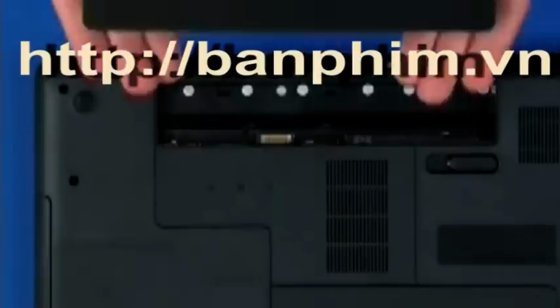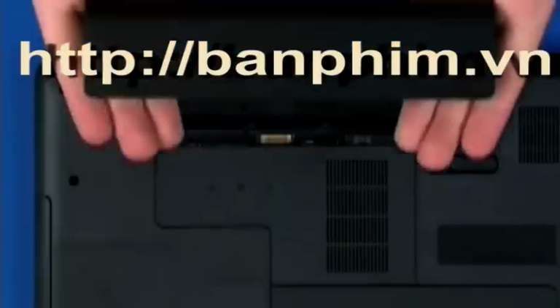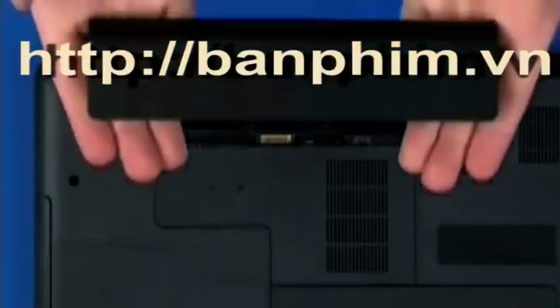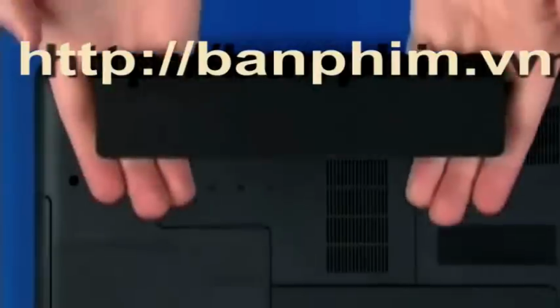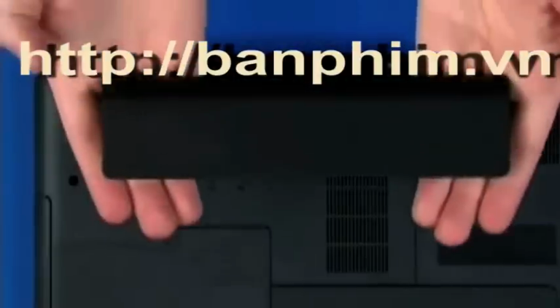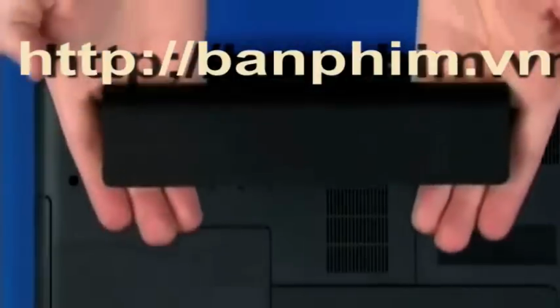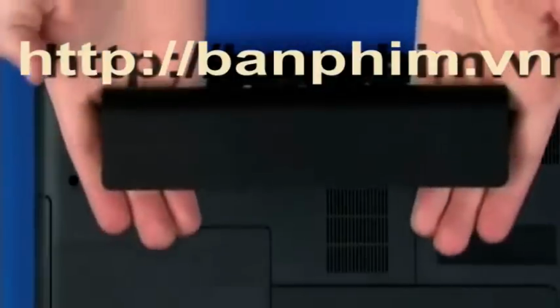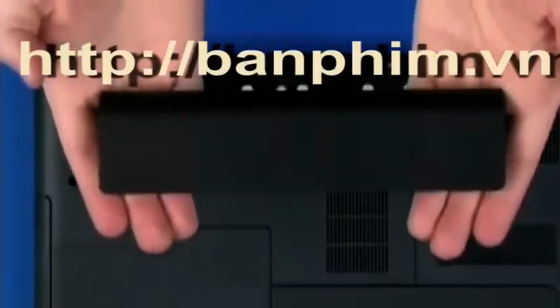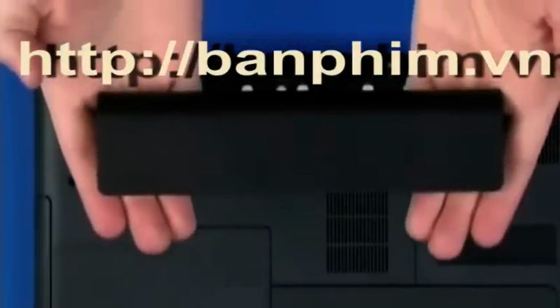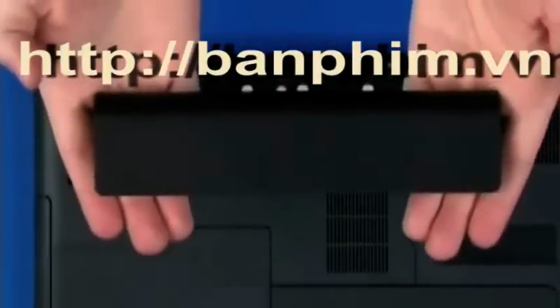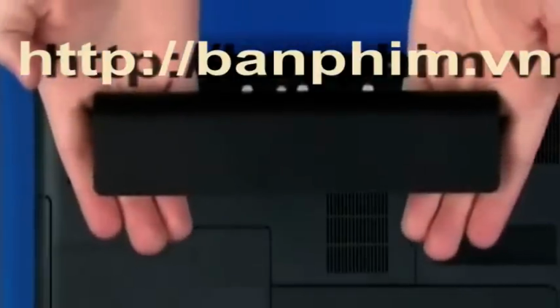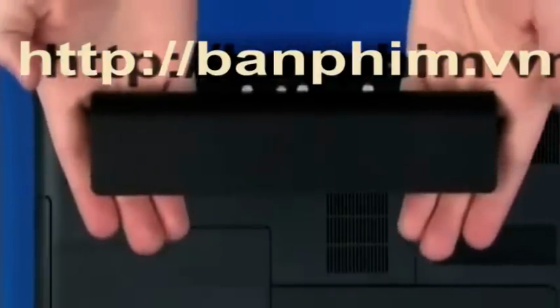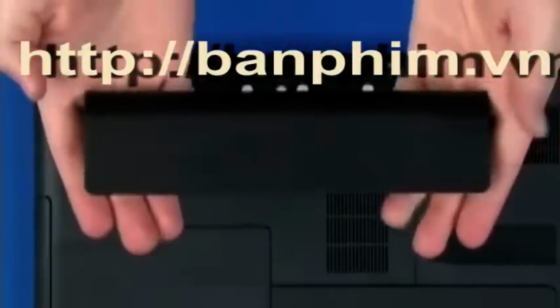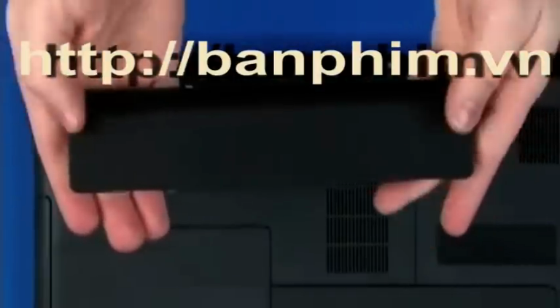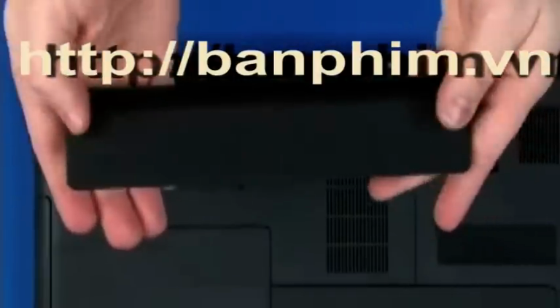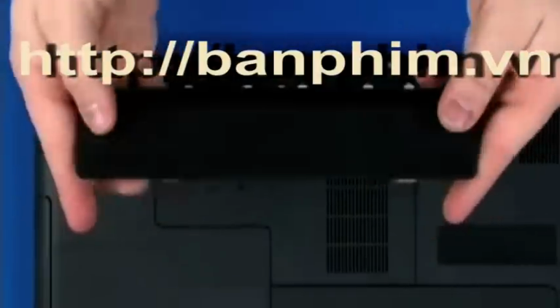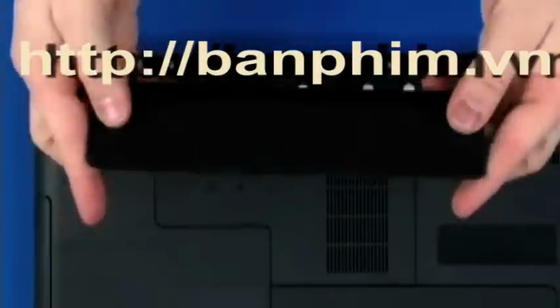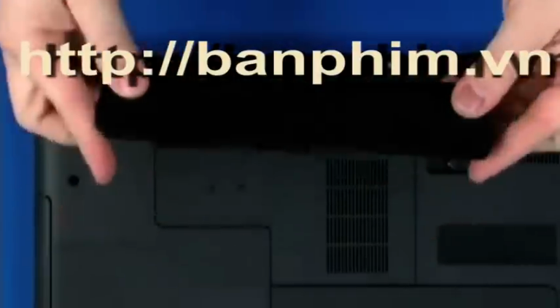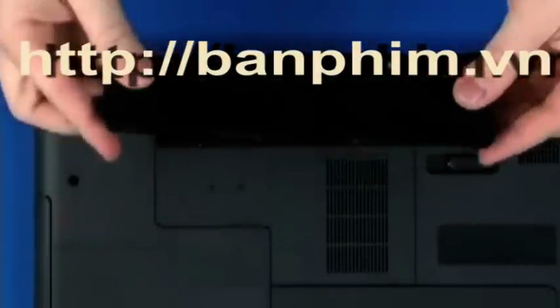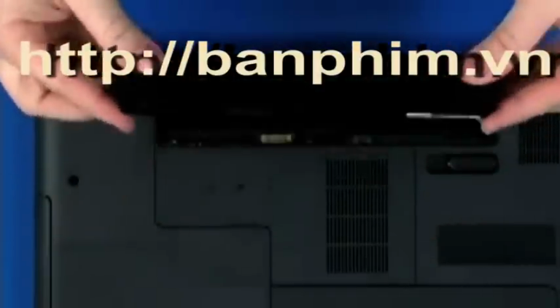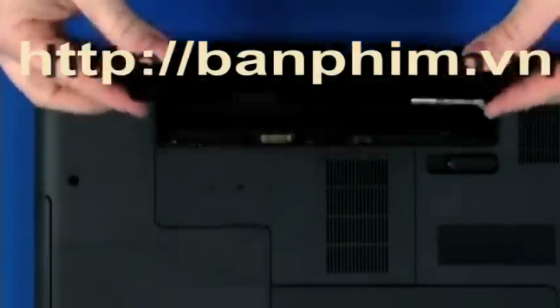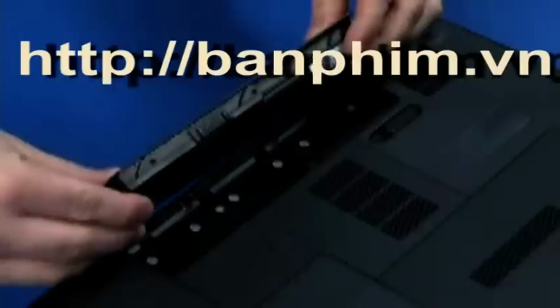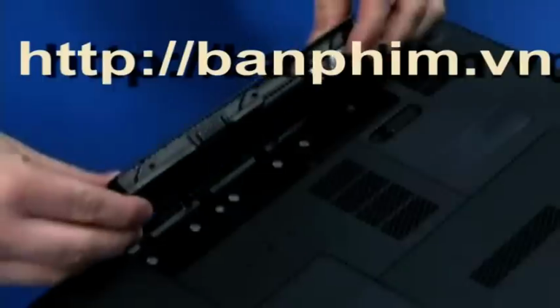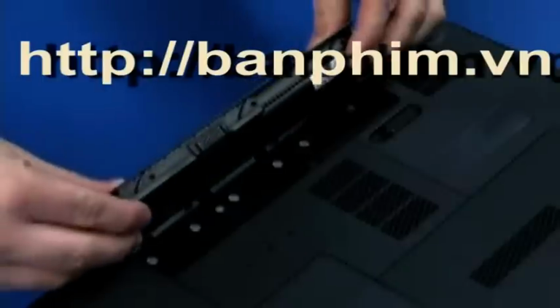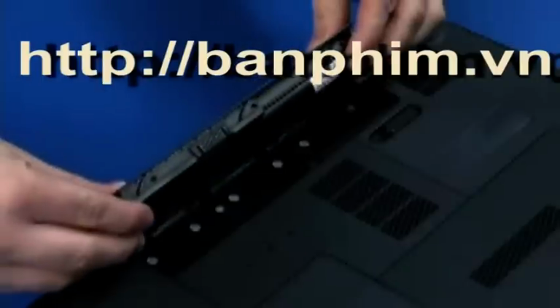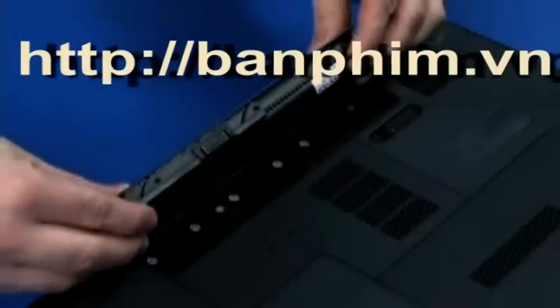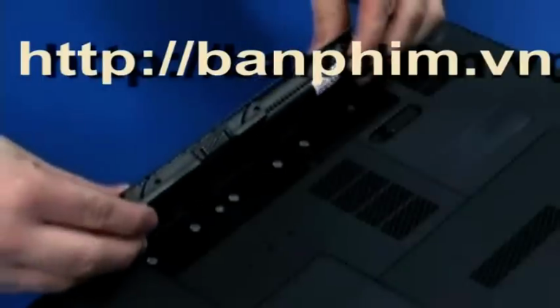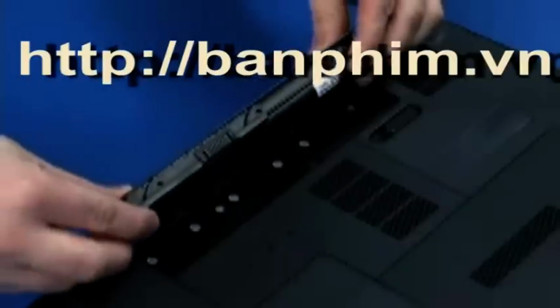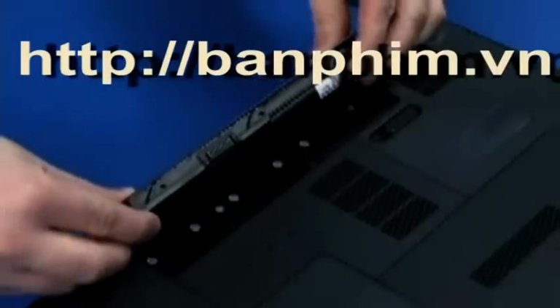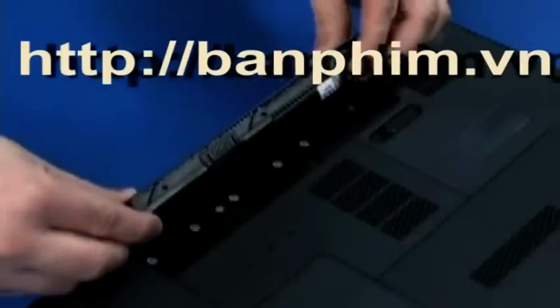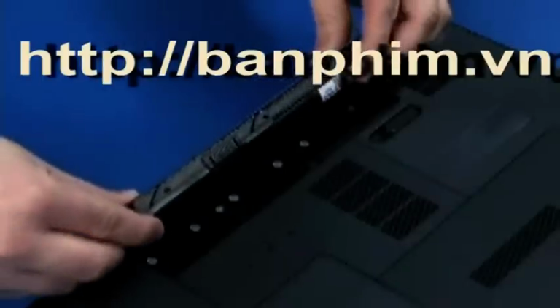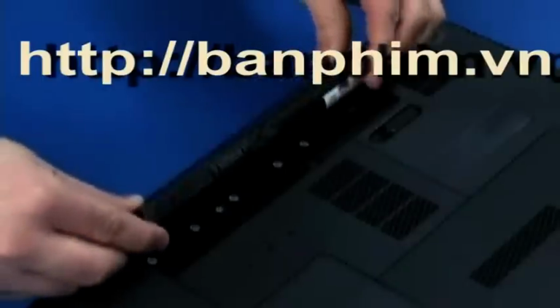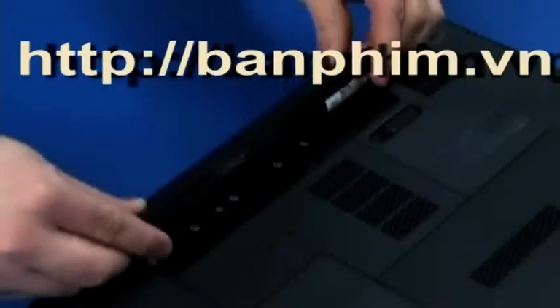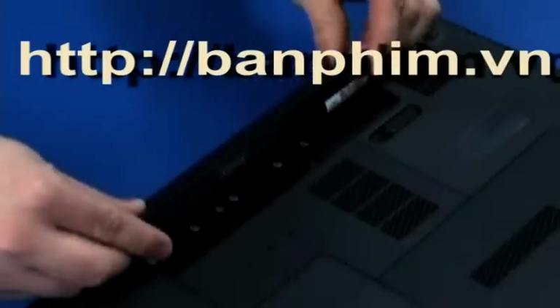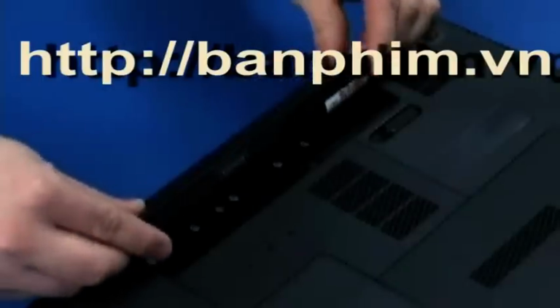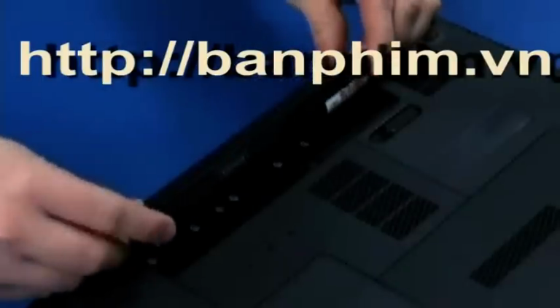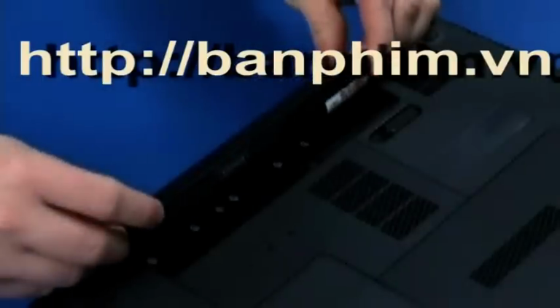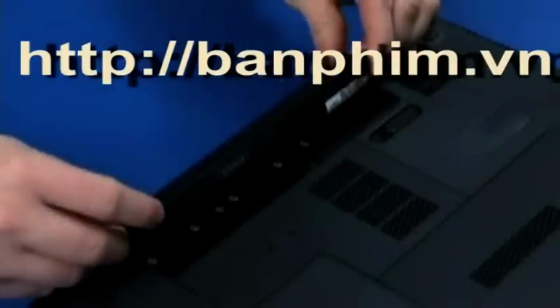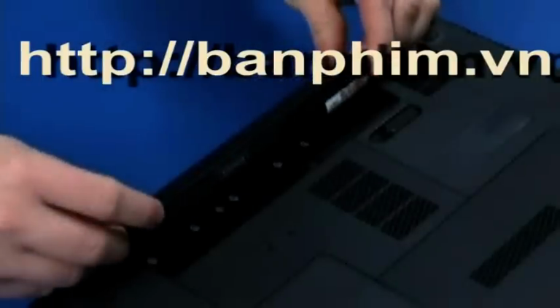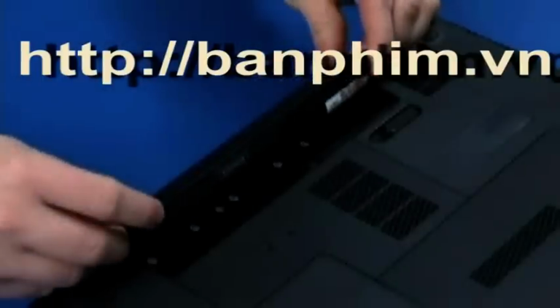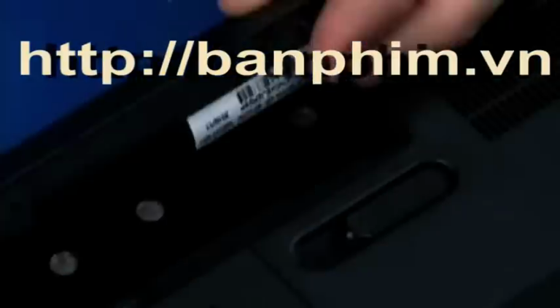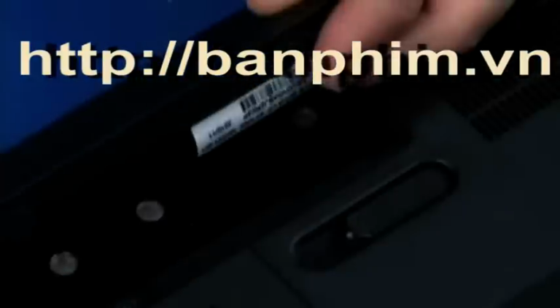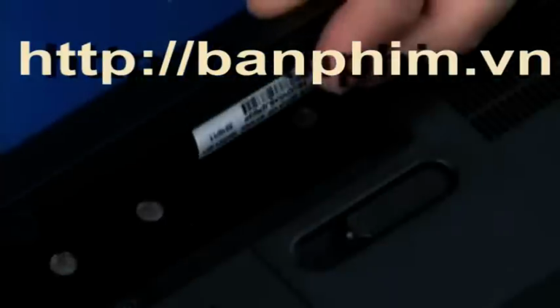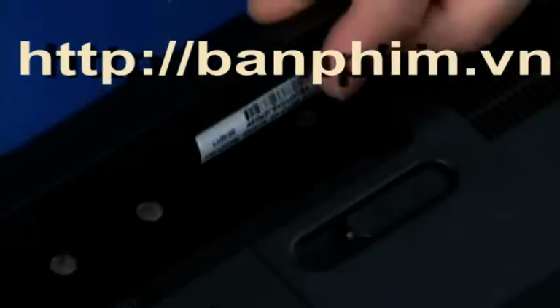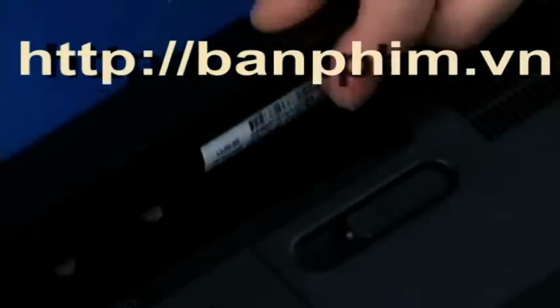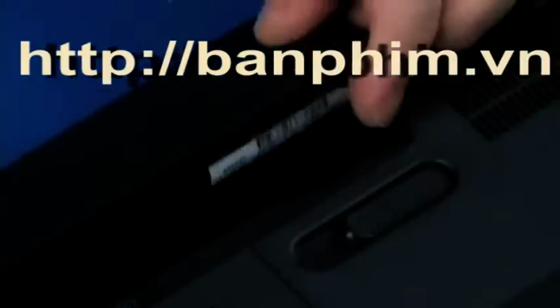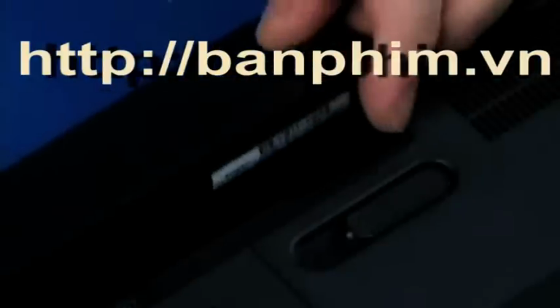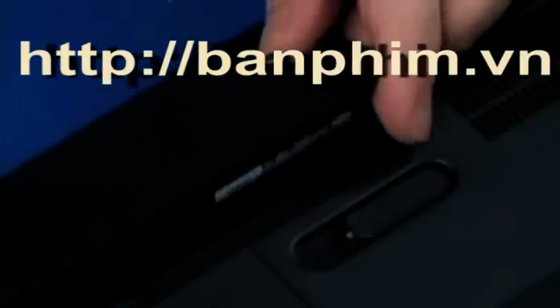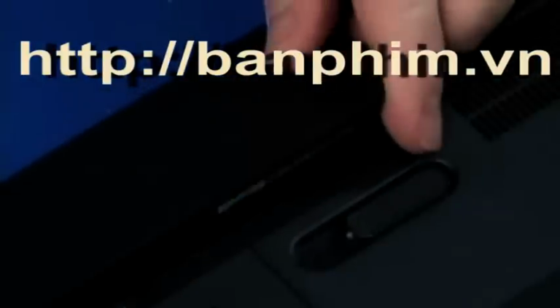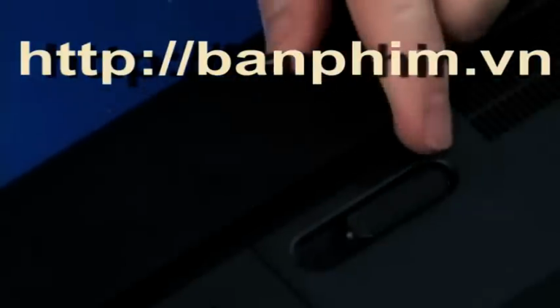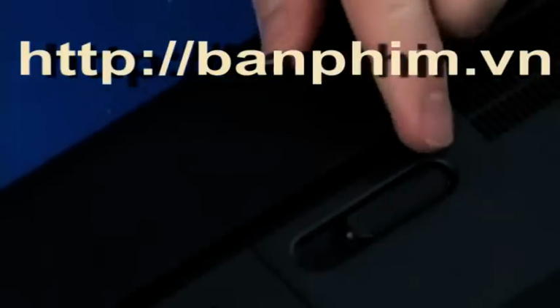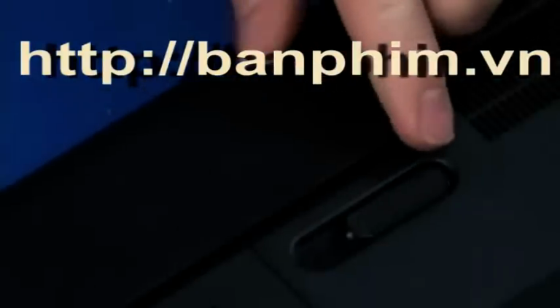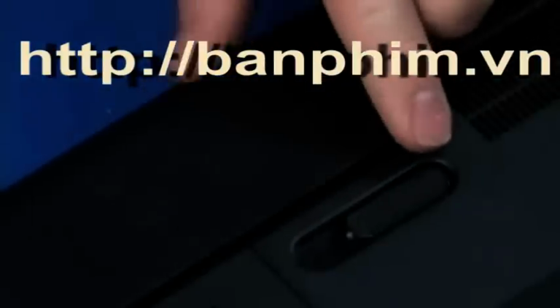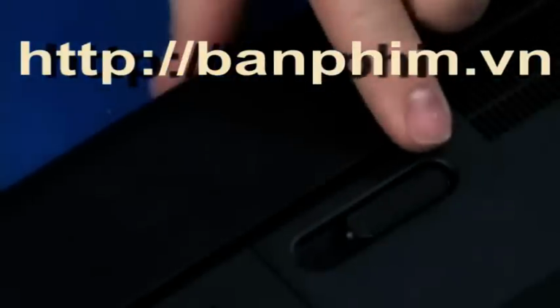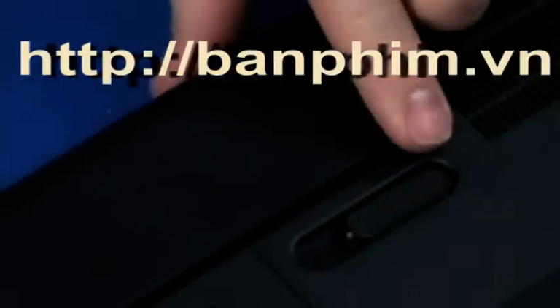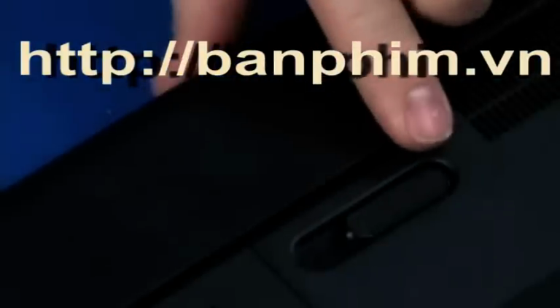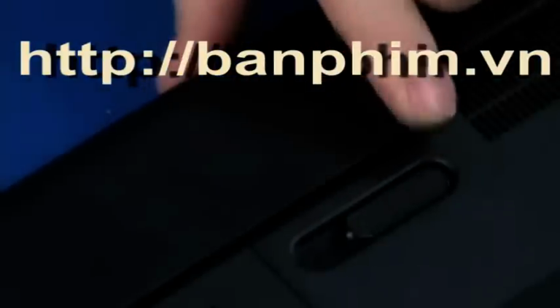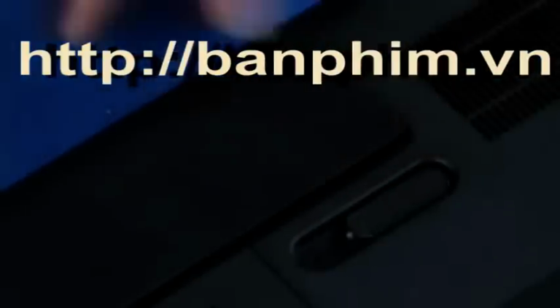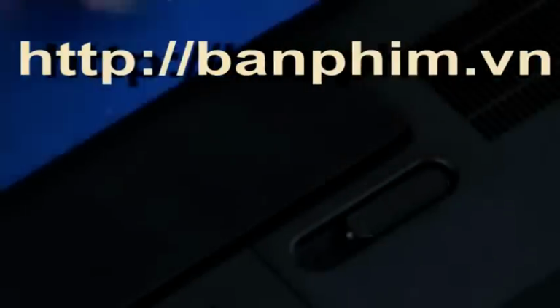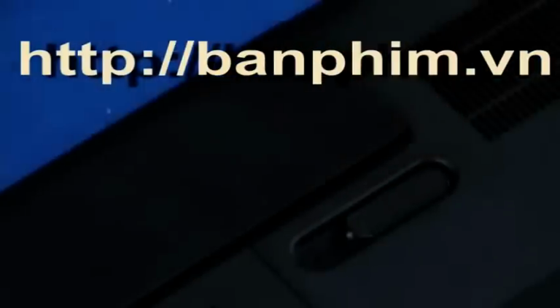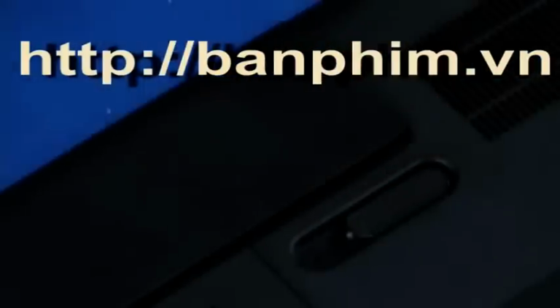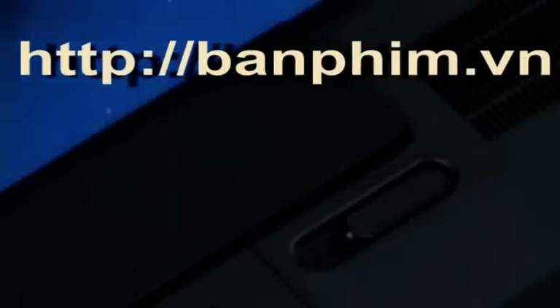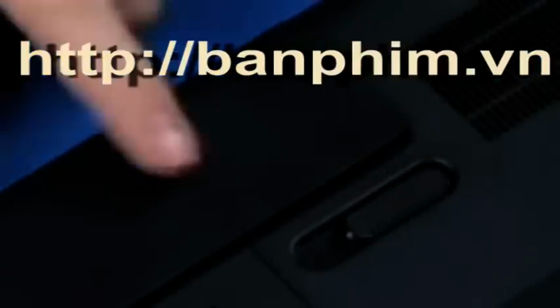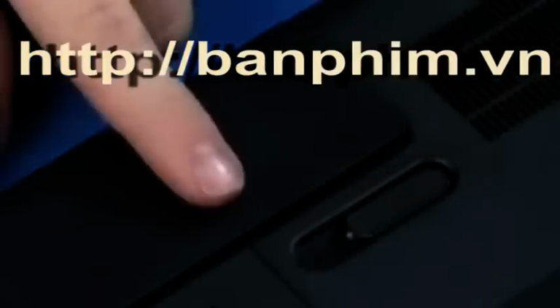Lower the rear edge of the battery into the battery bay. Lower the front edge of the battery until it clicks into place.